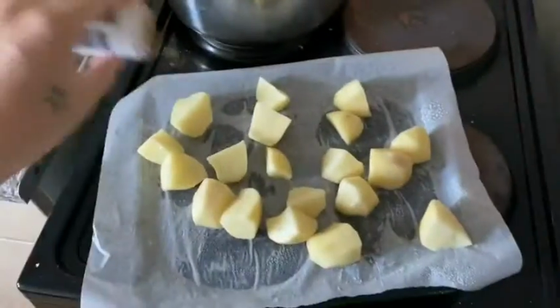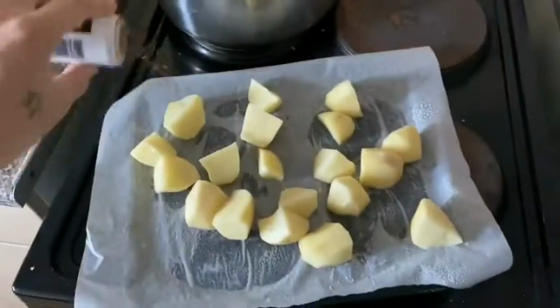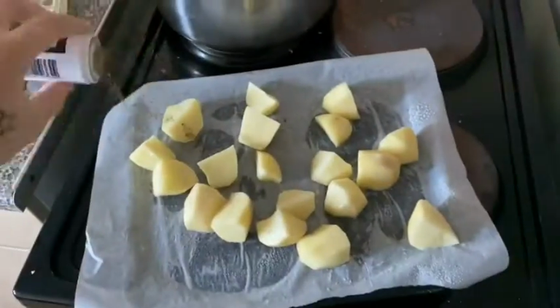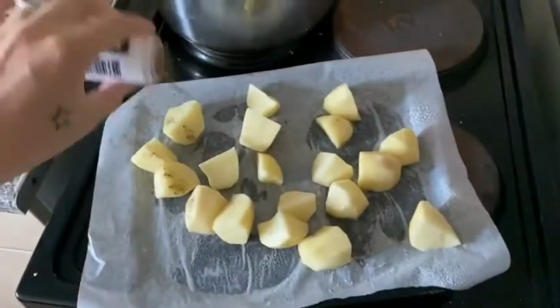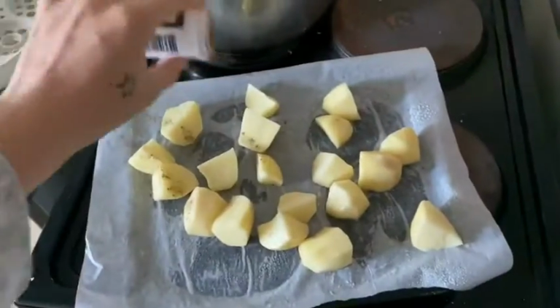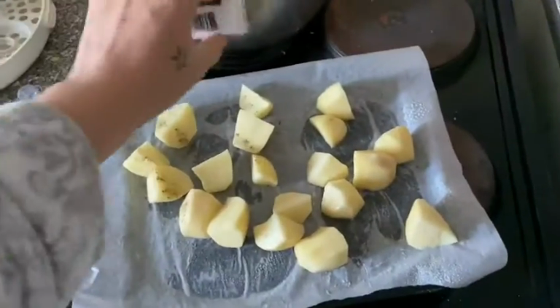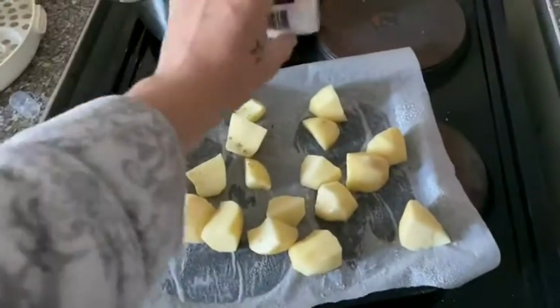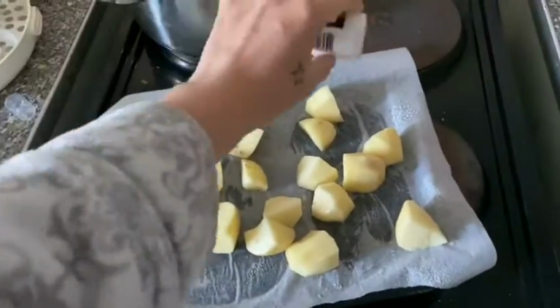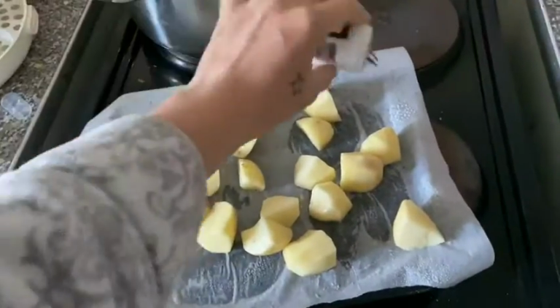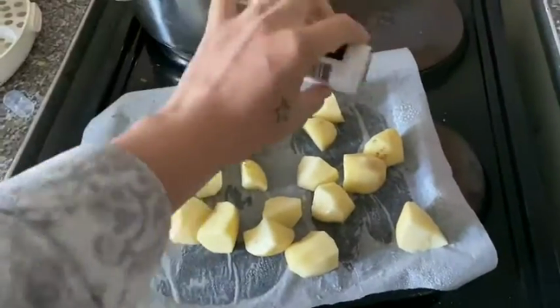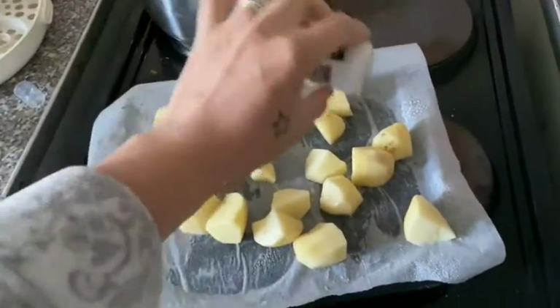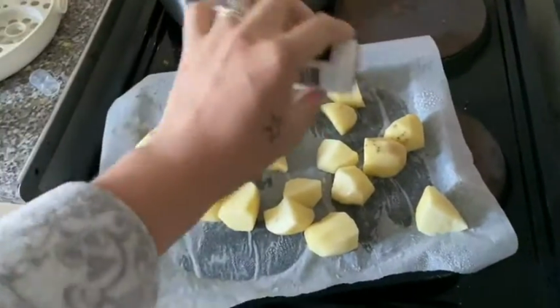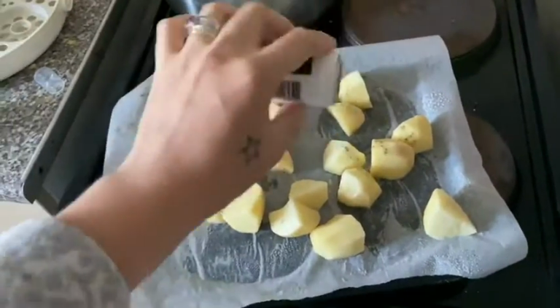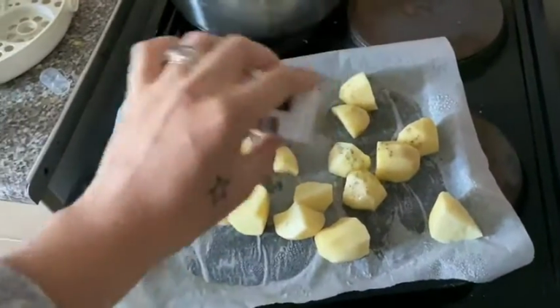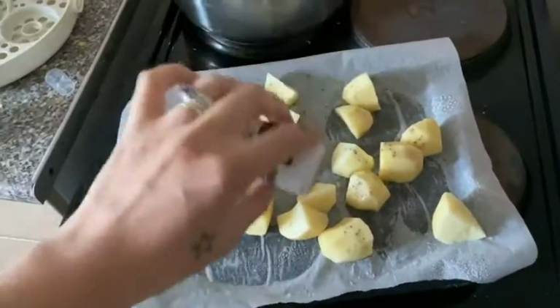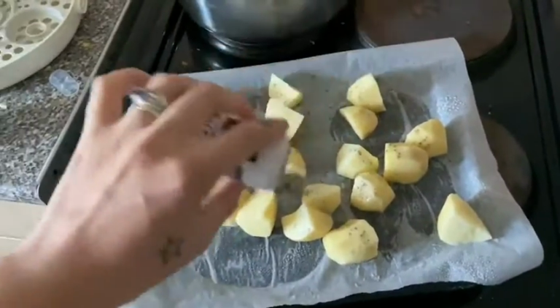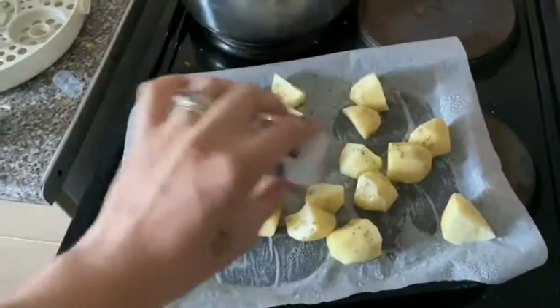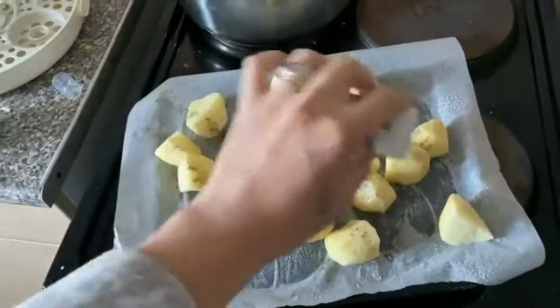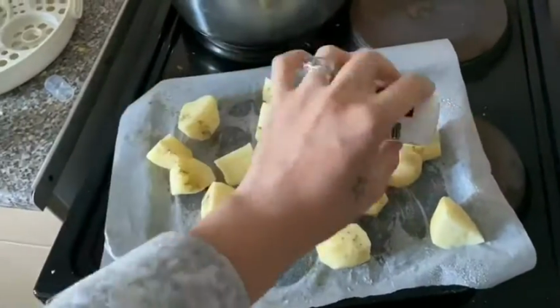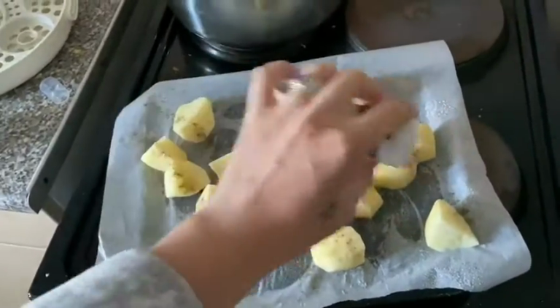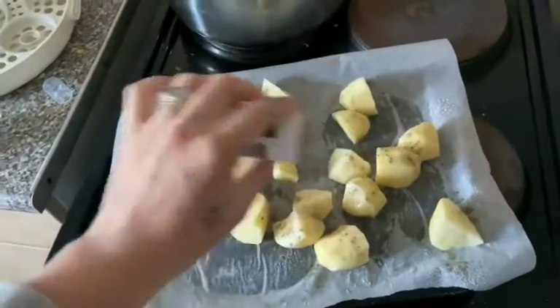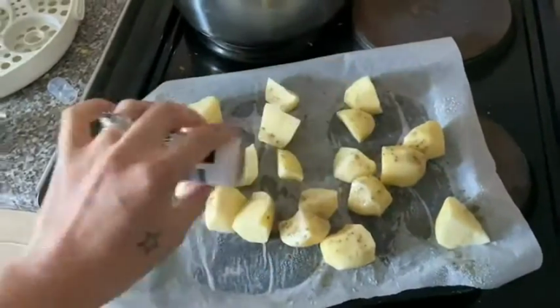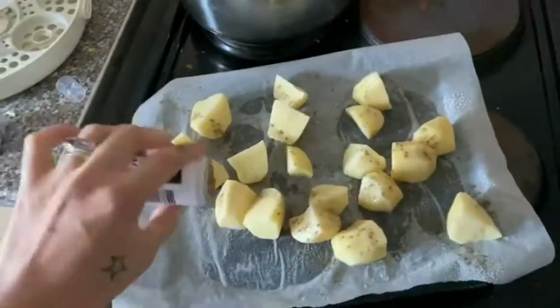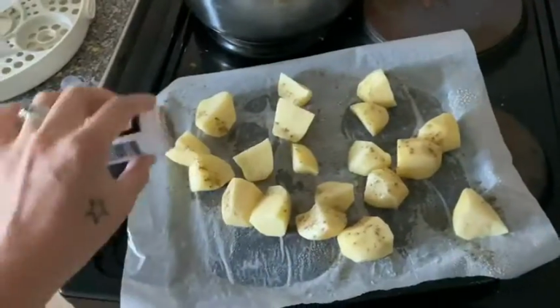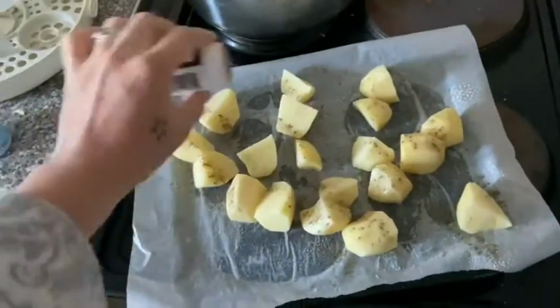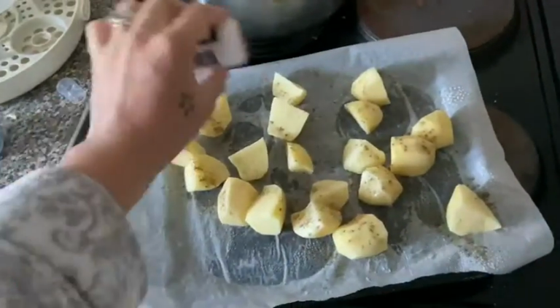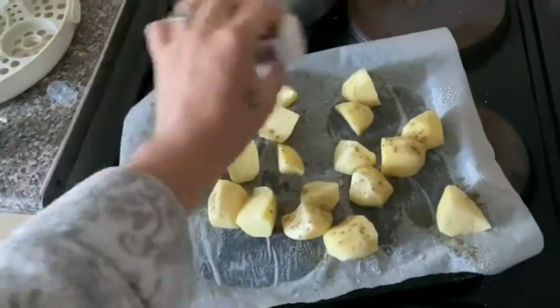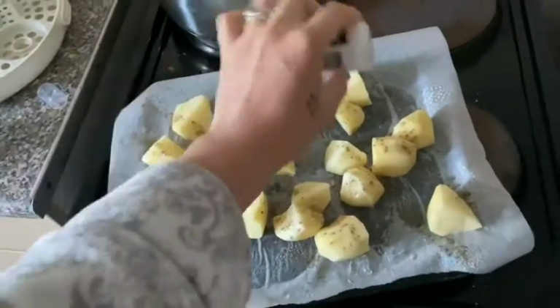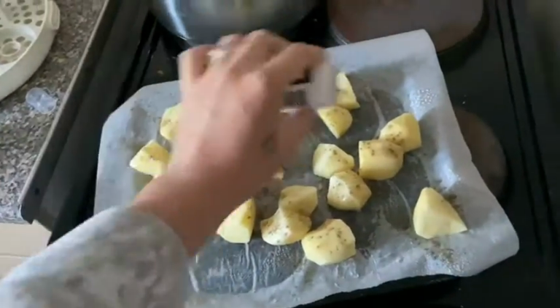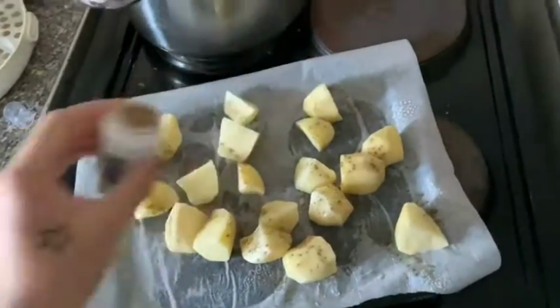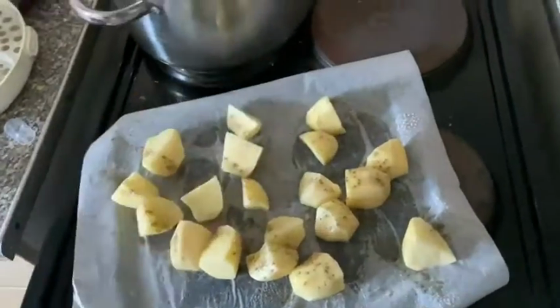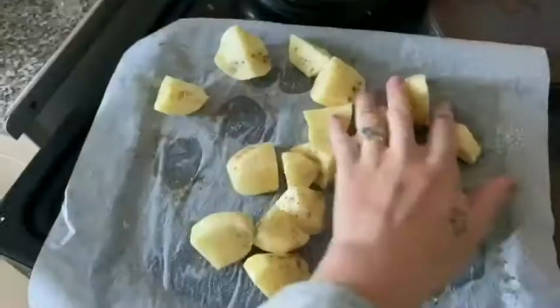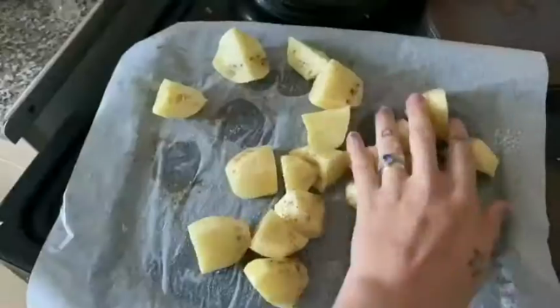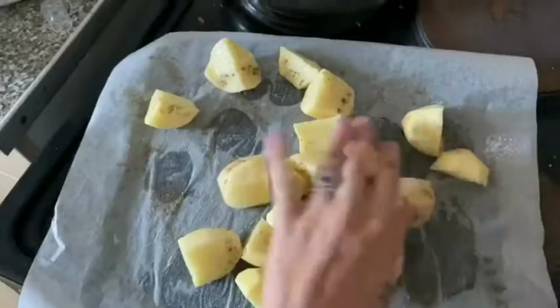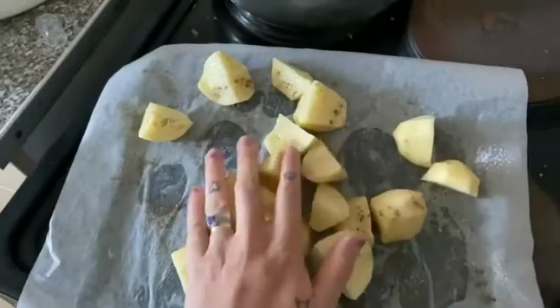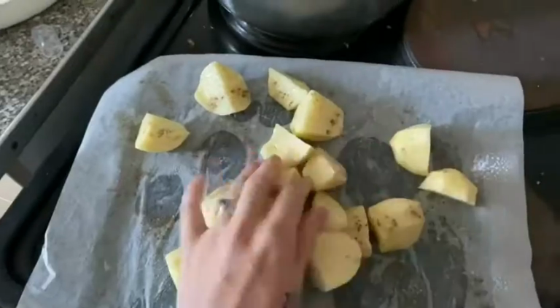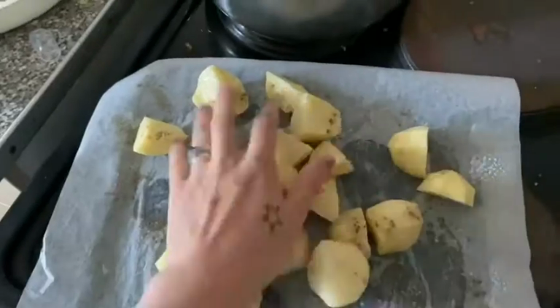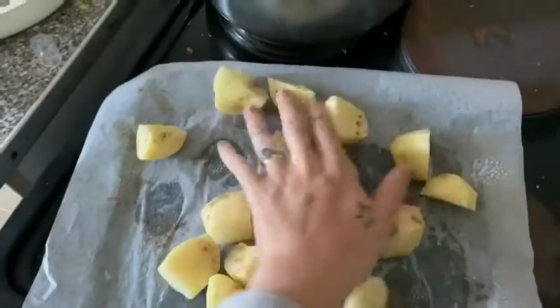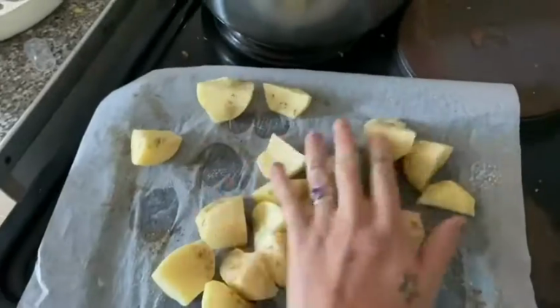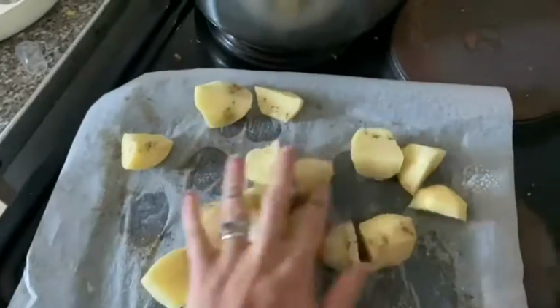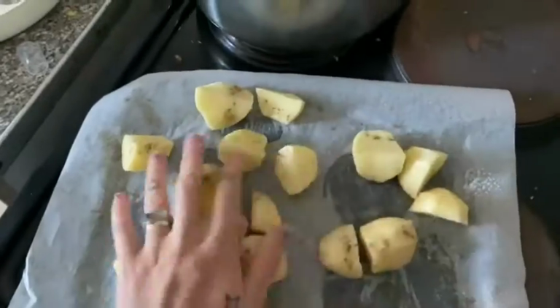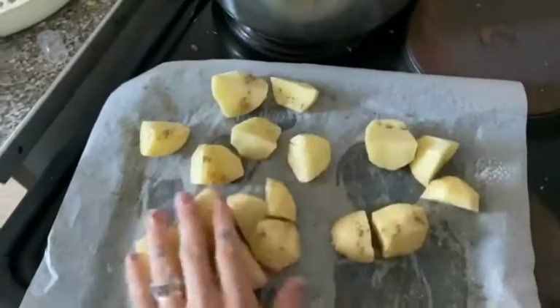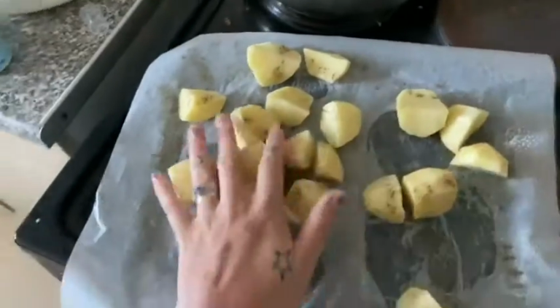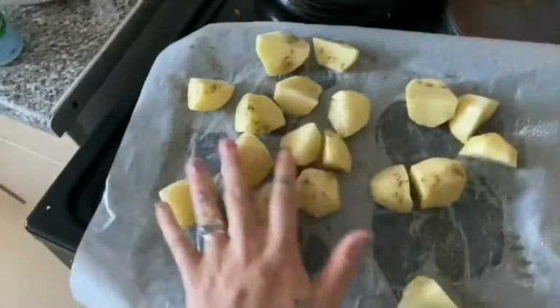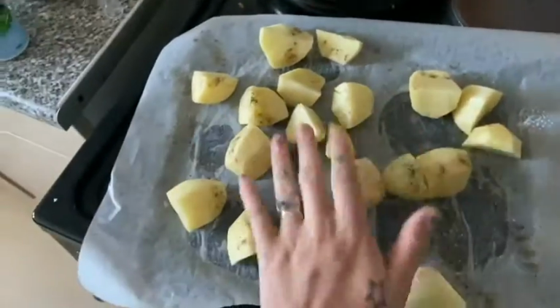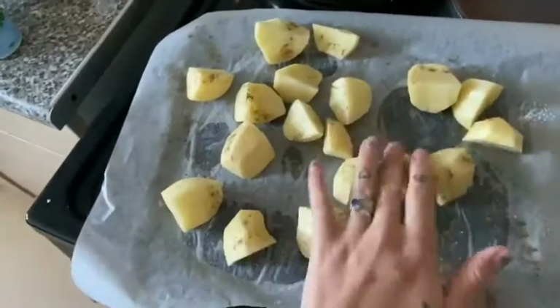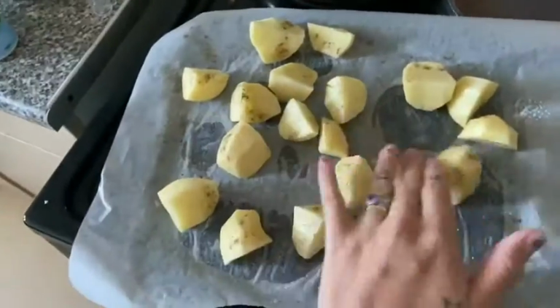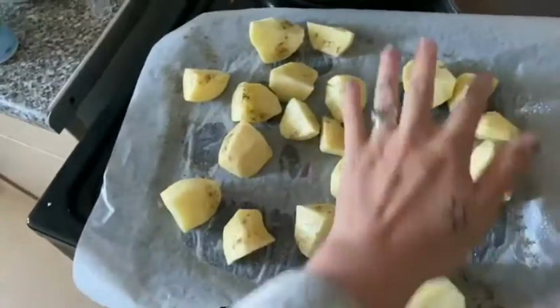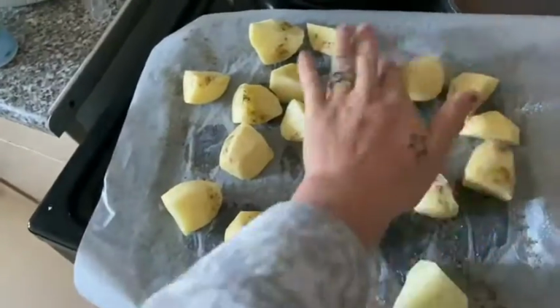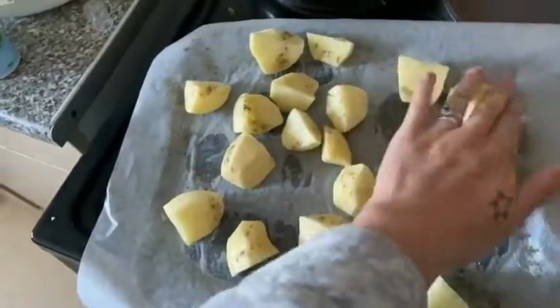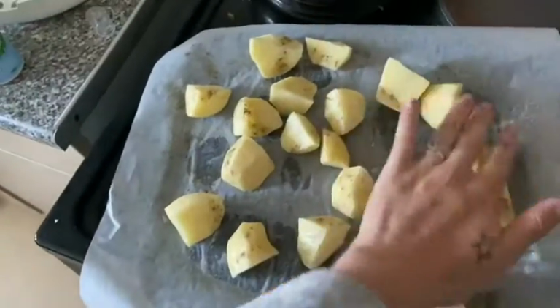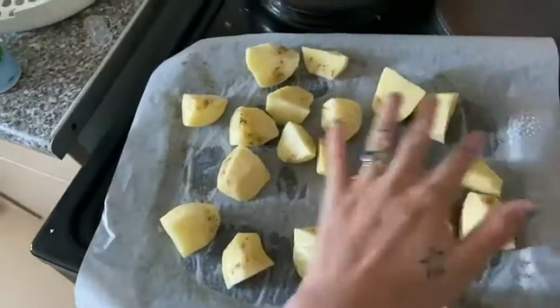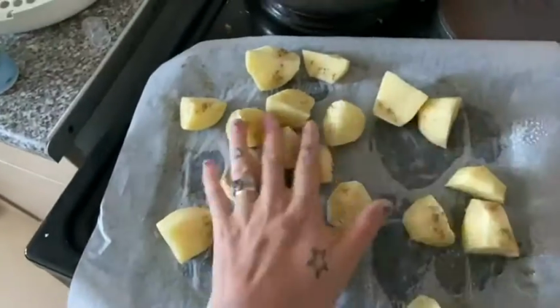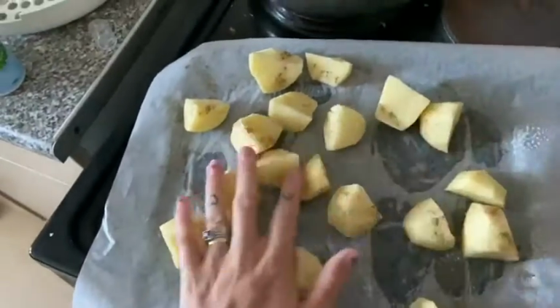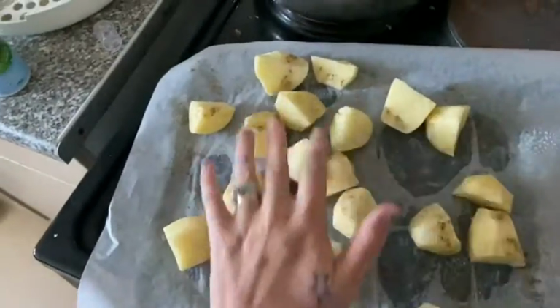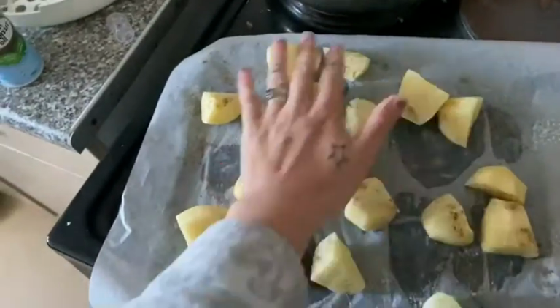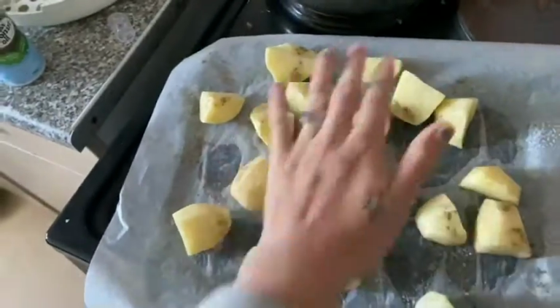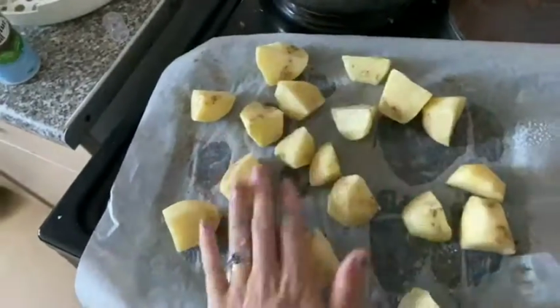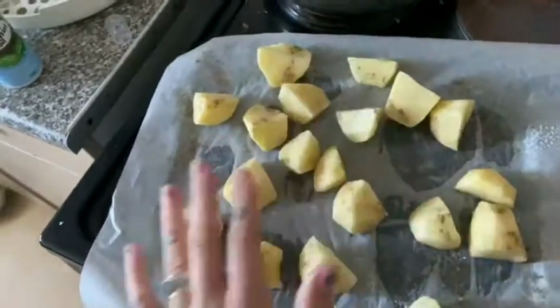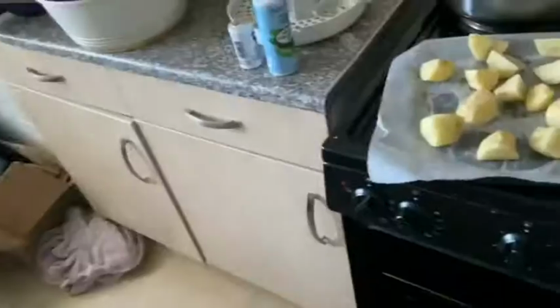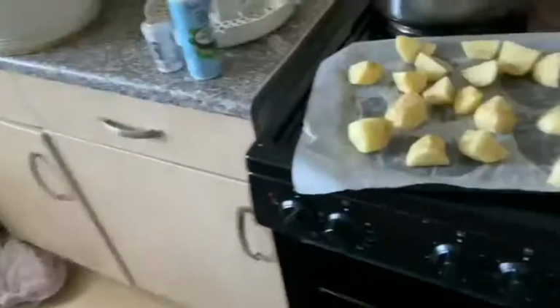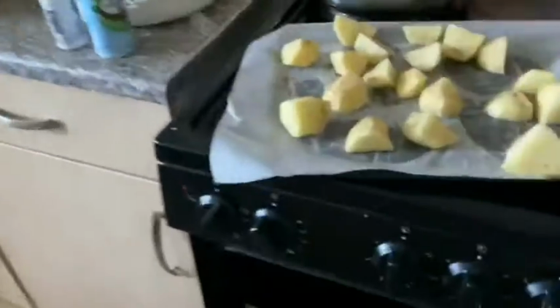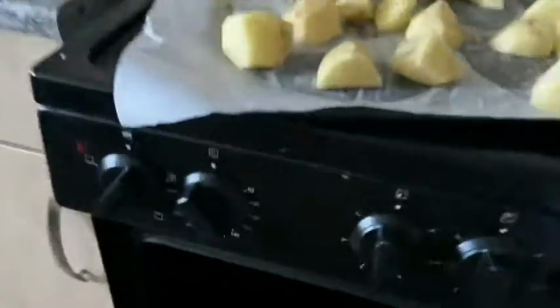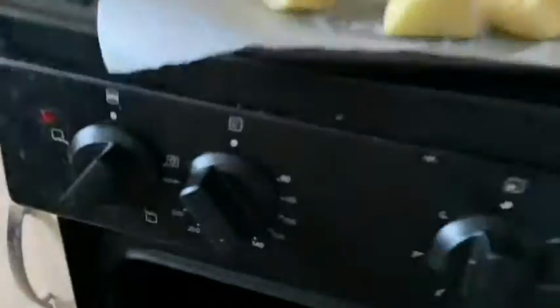I'm now going to put some black pepper over the top of the potatoes, and I'm going to add some salt as well. Then I'm just going to rub the oil in.